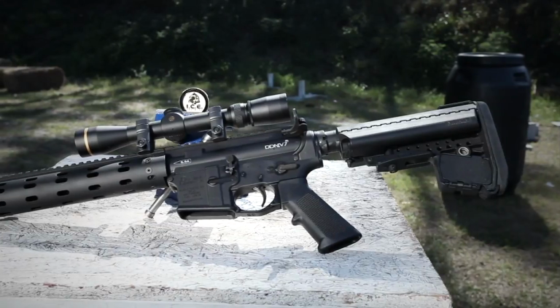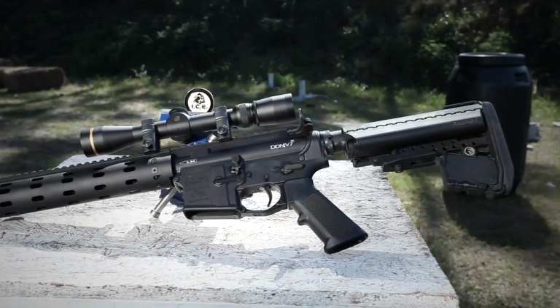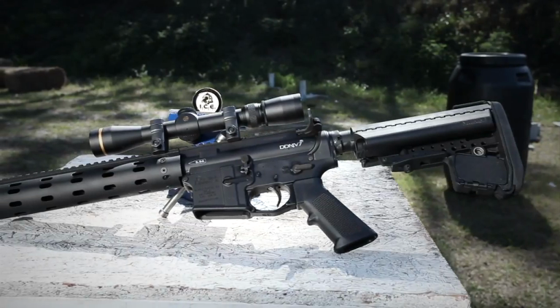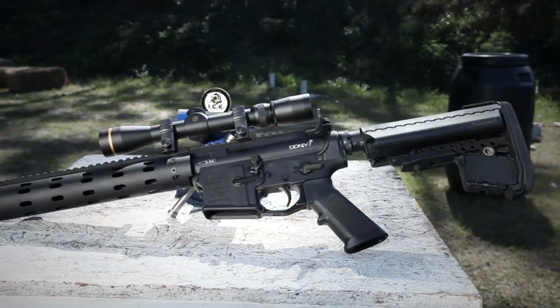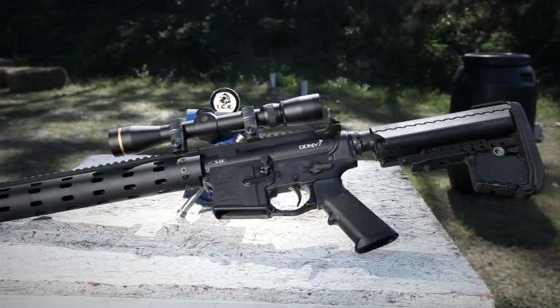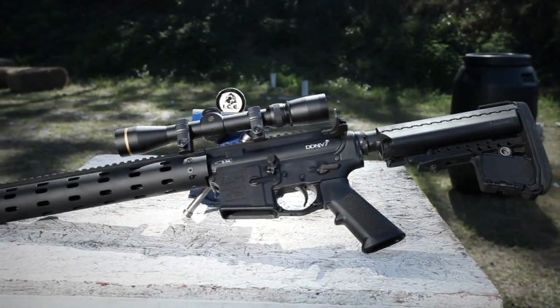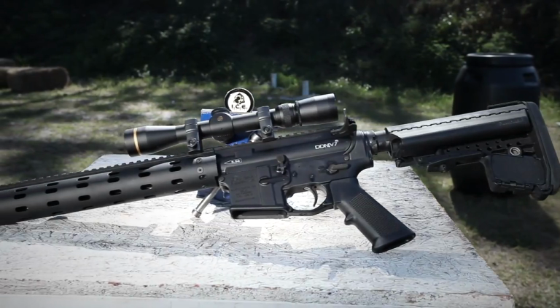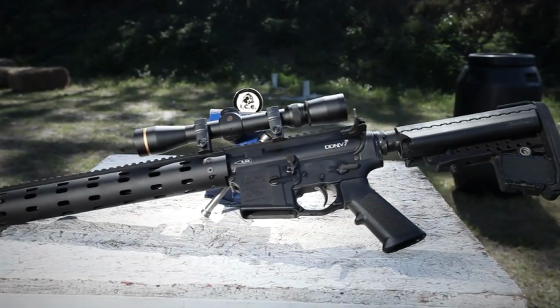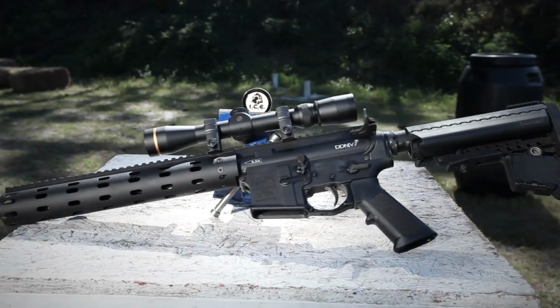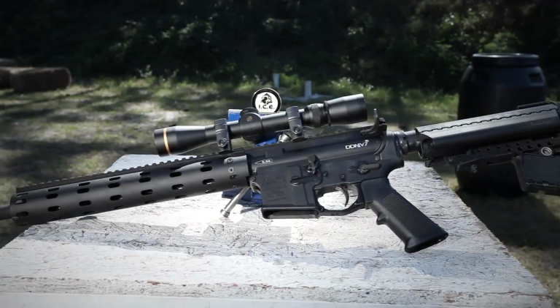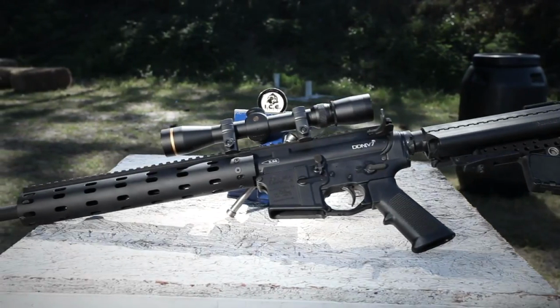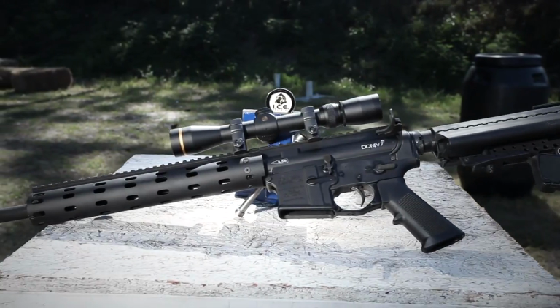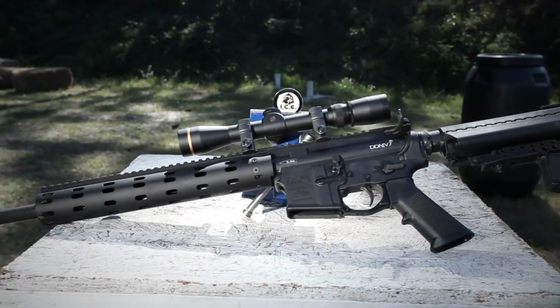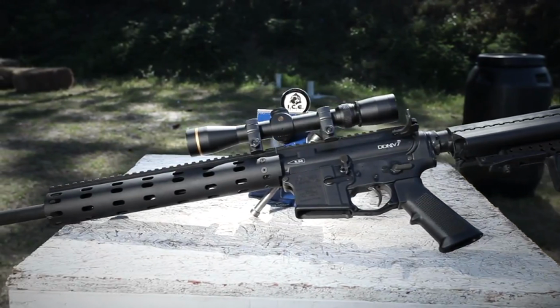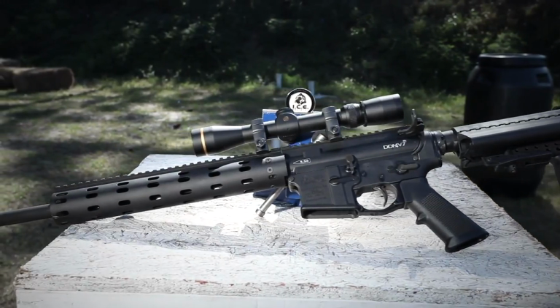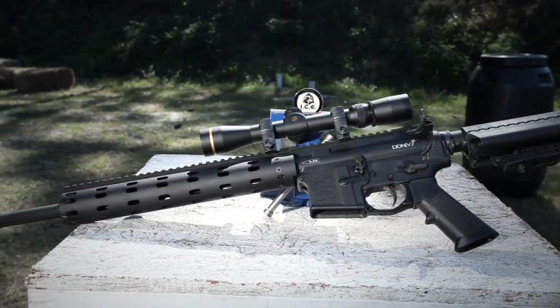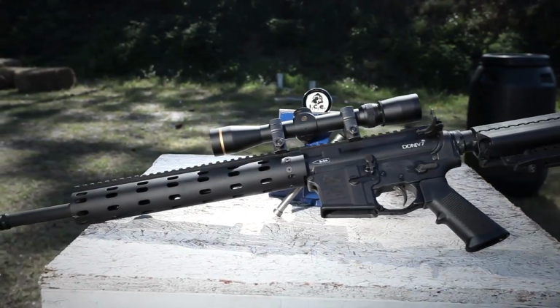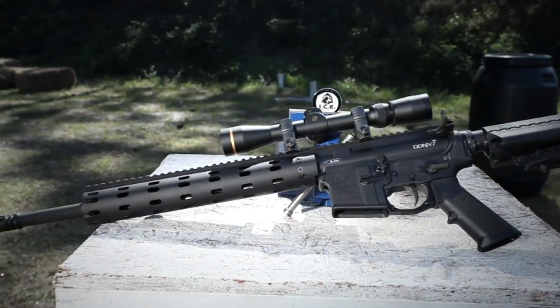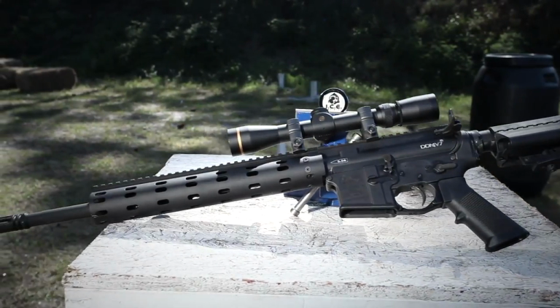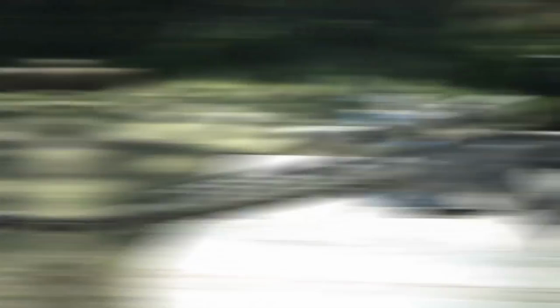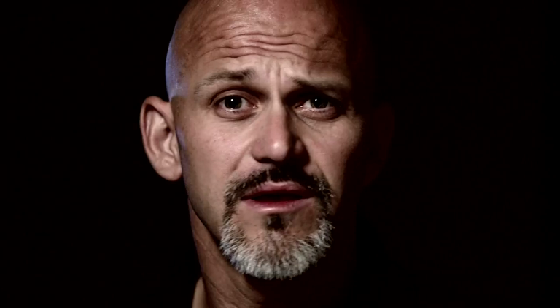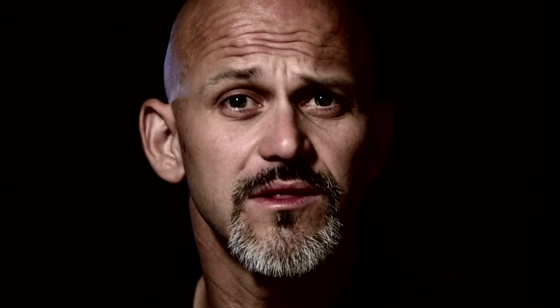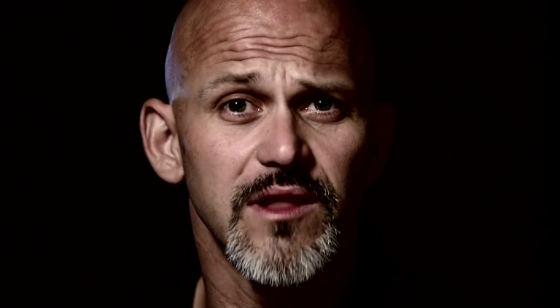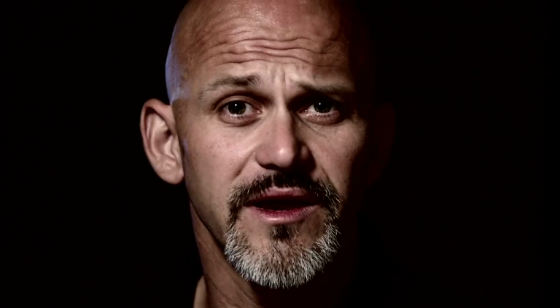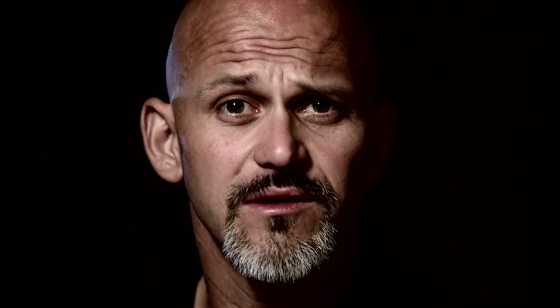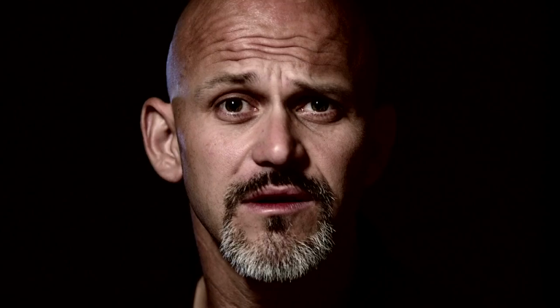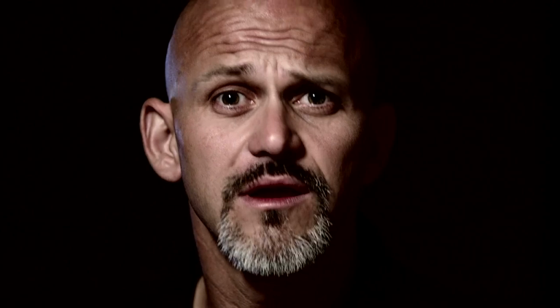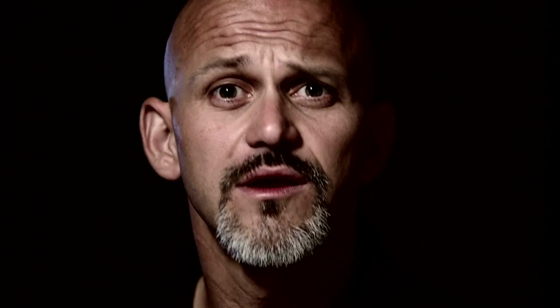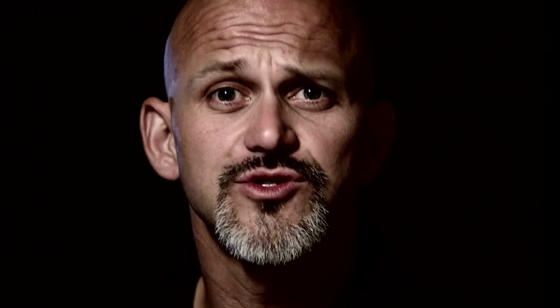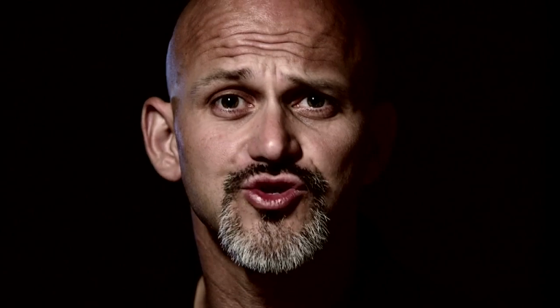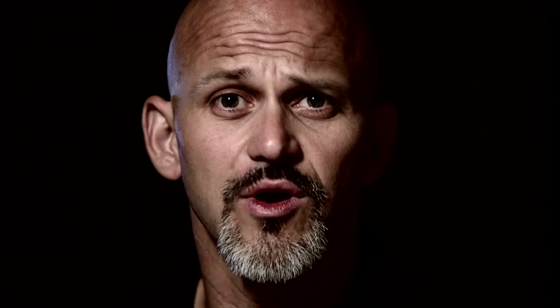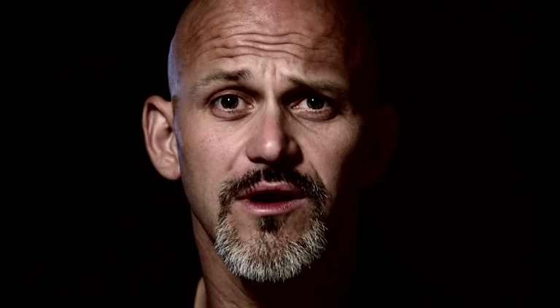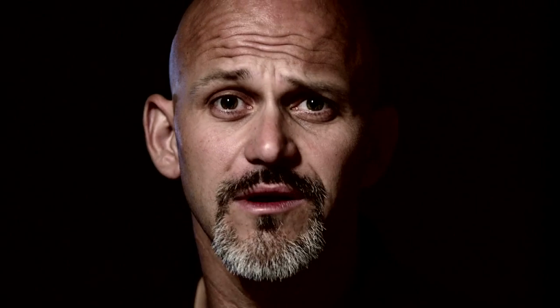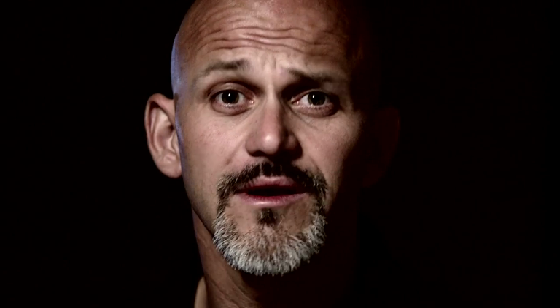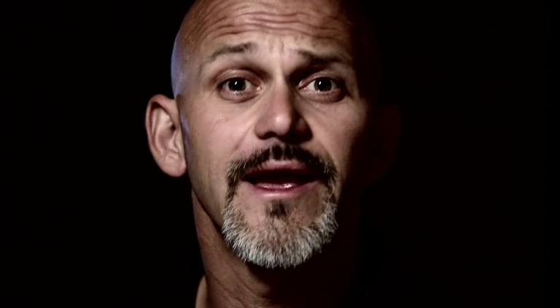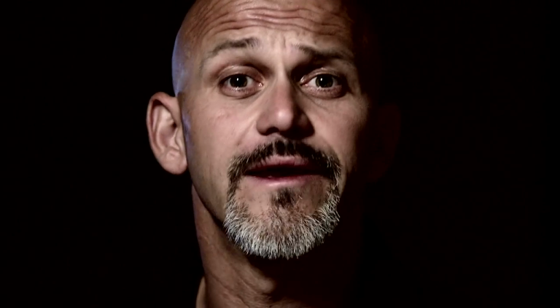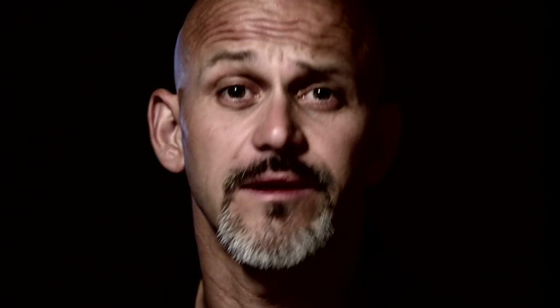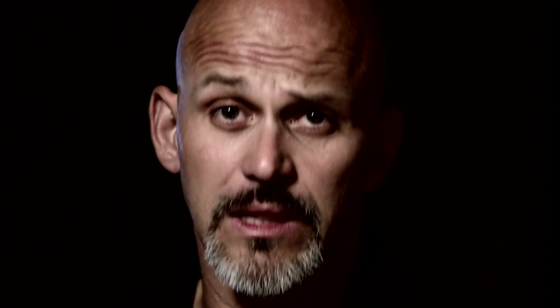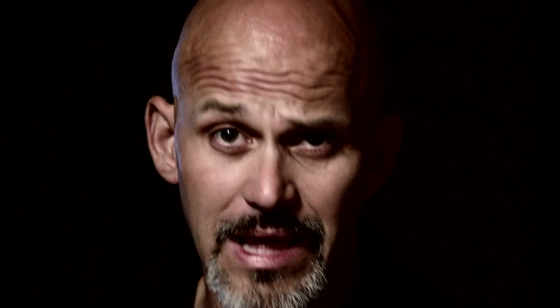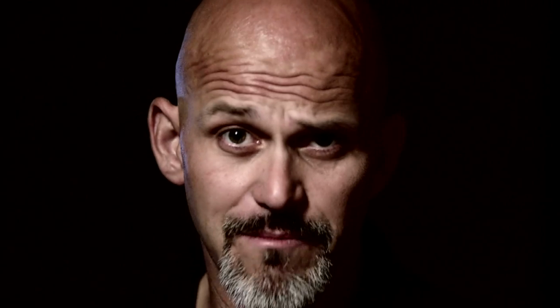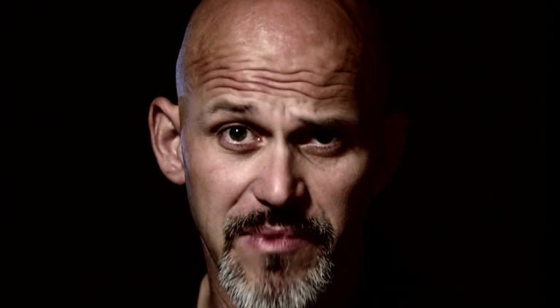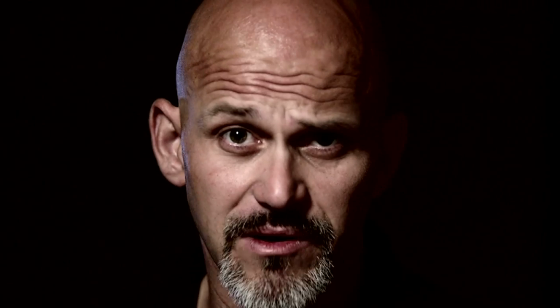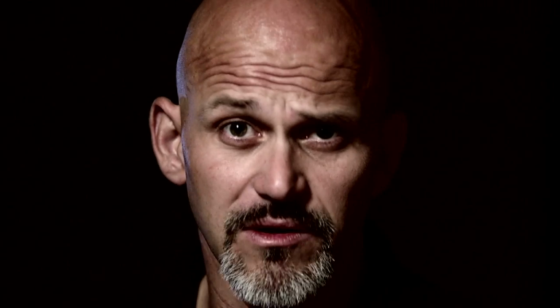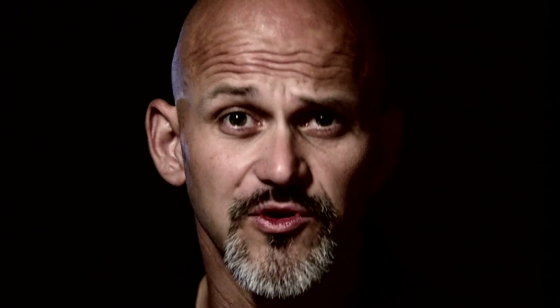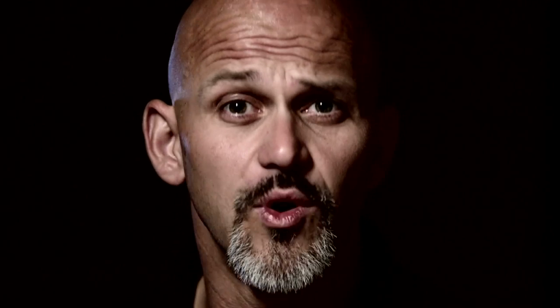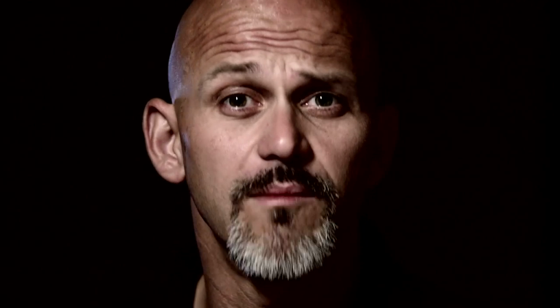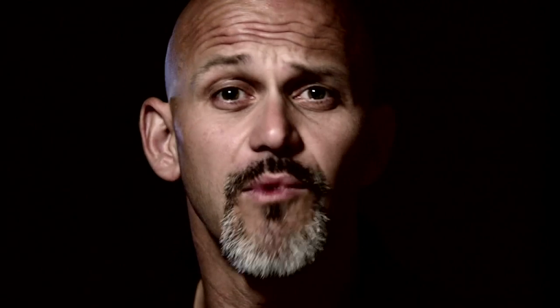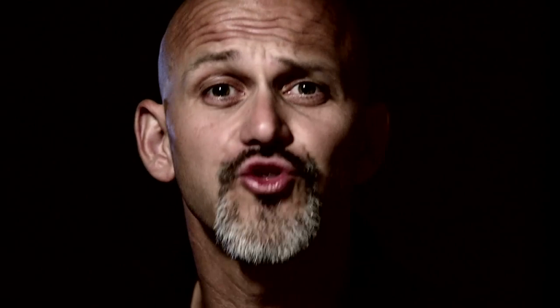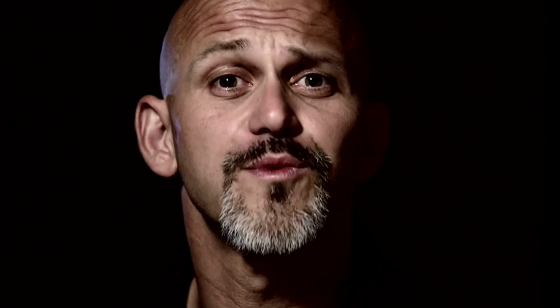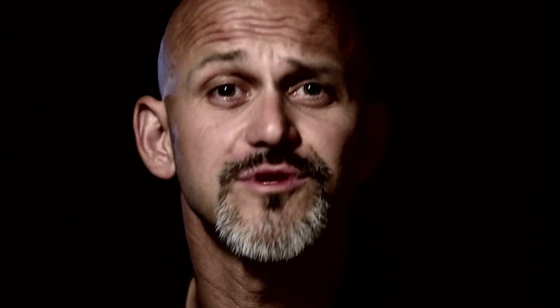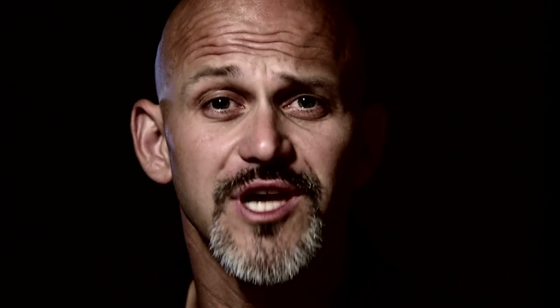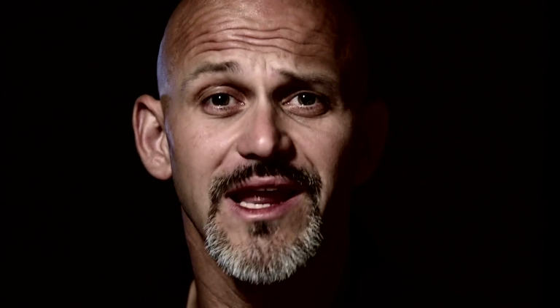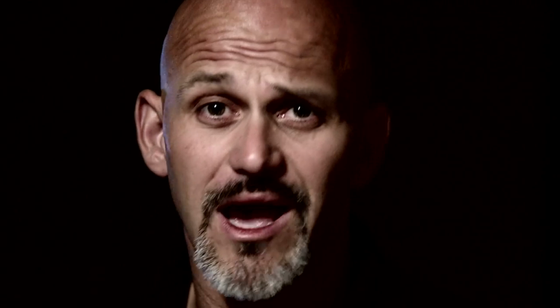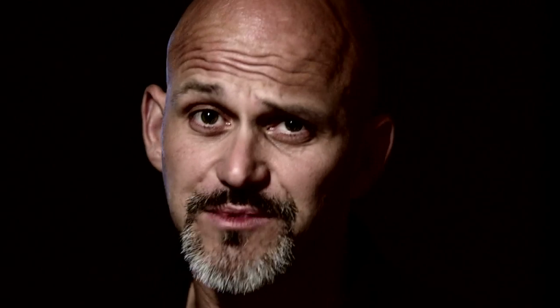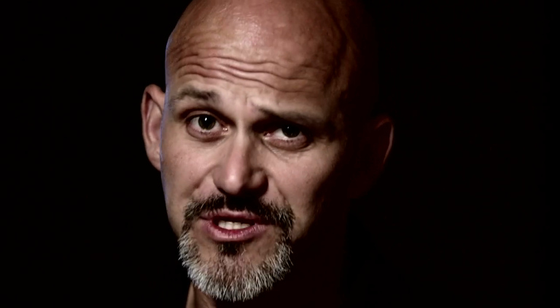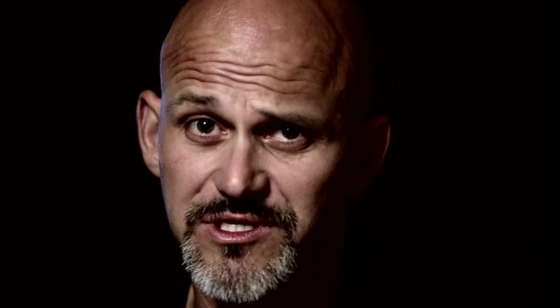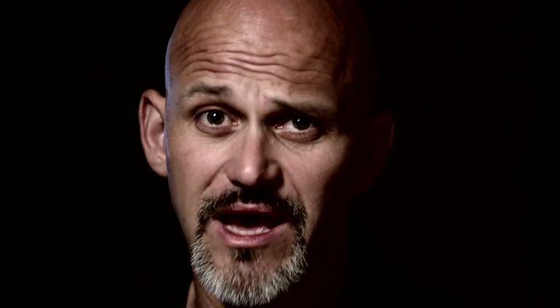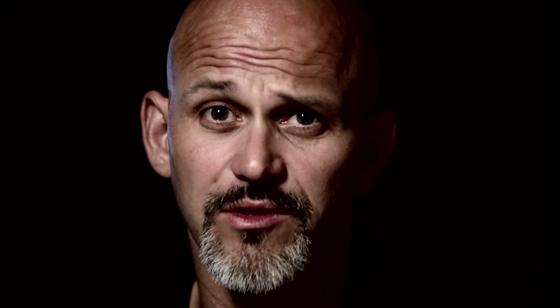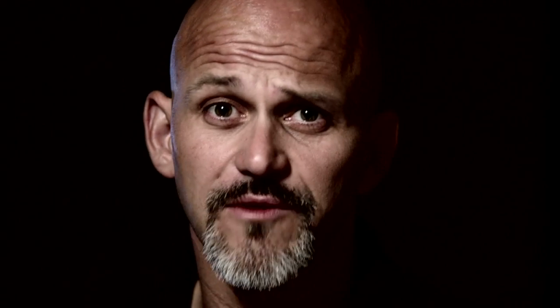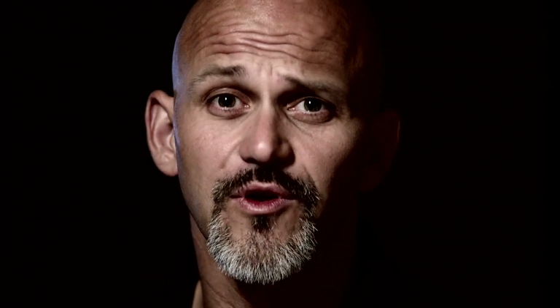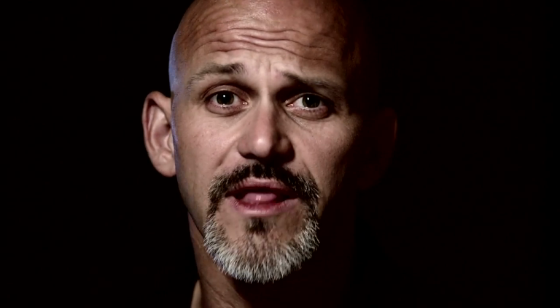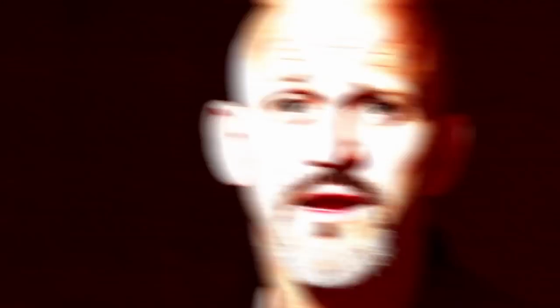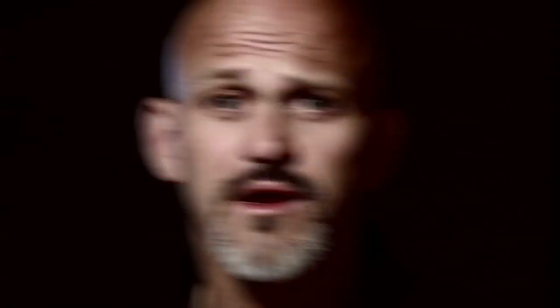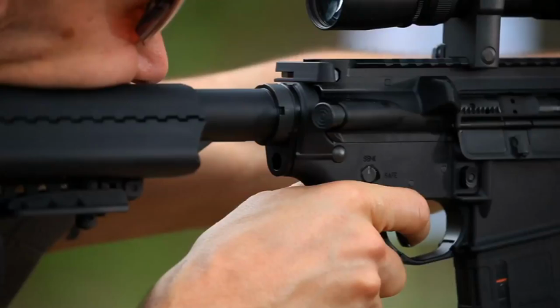Daniel Defense M4 V7 — lighter, stronger, and a lot better if you want multiple sighting options out on the front of that gun.